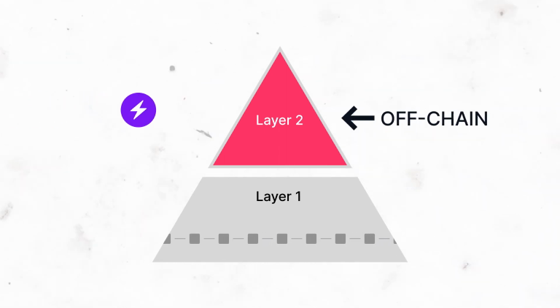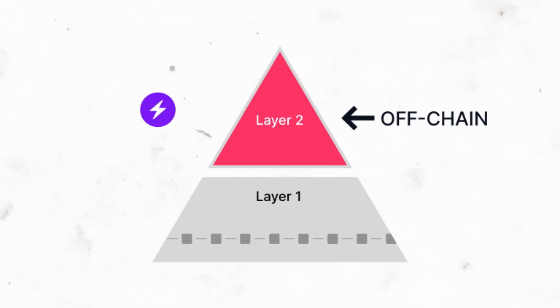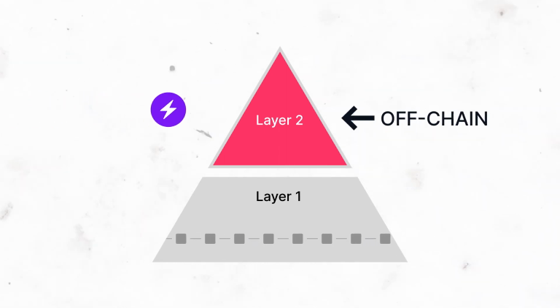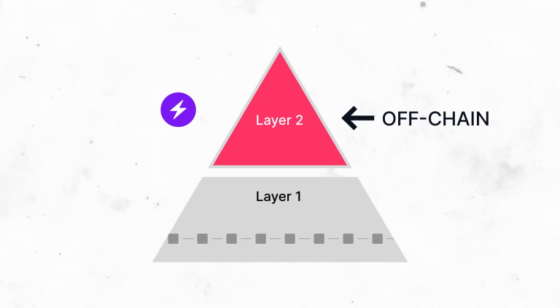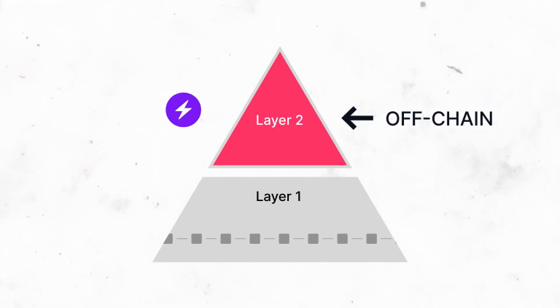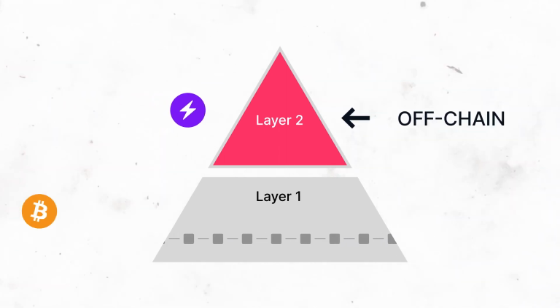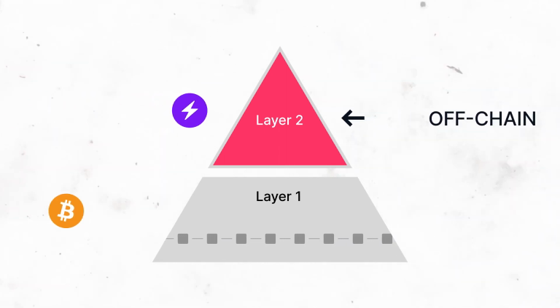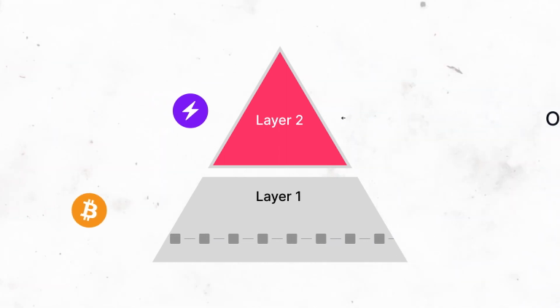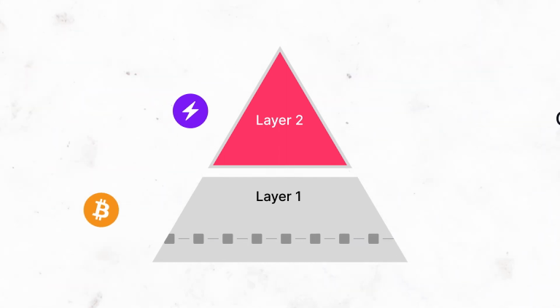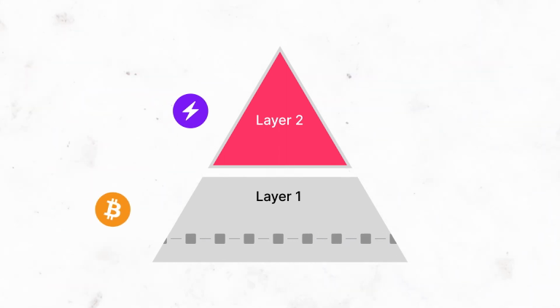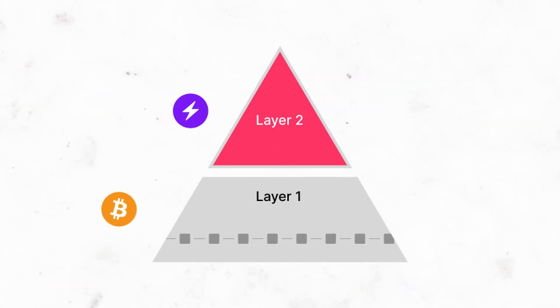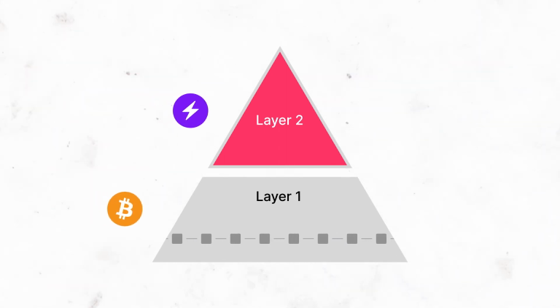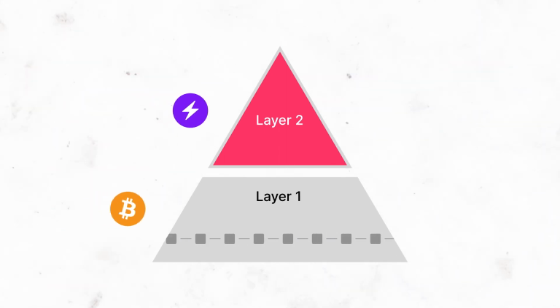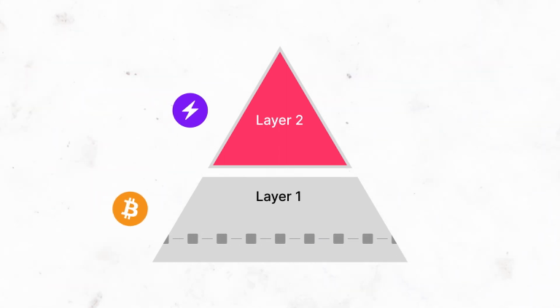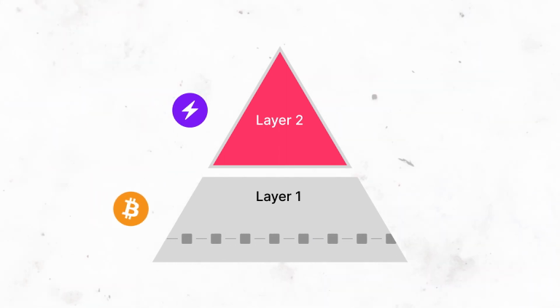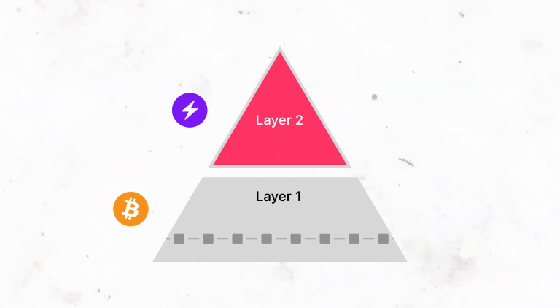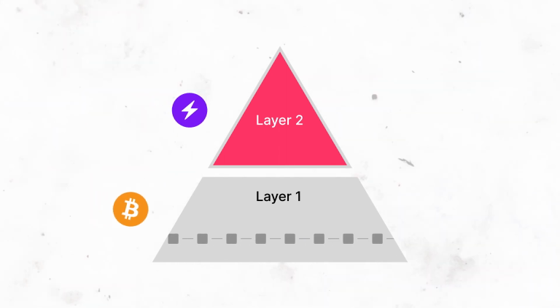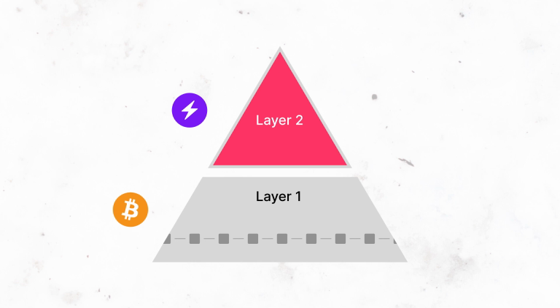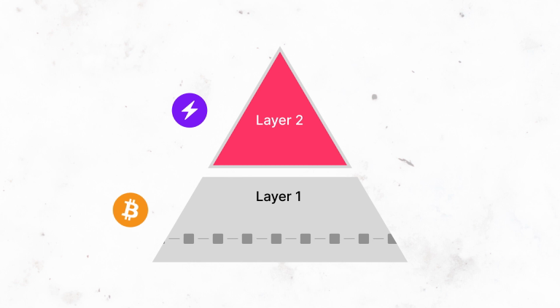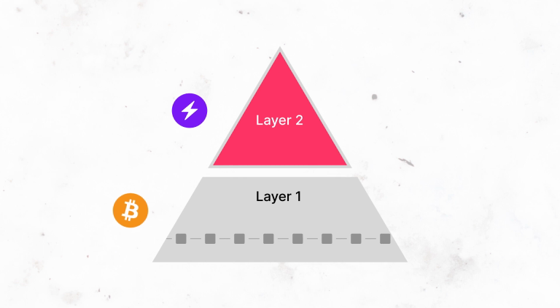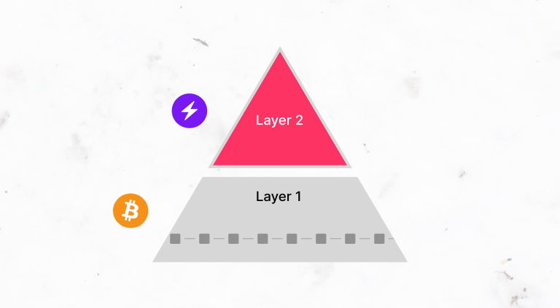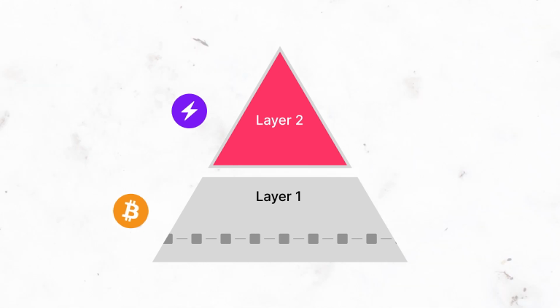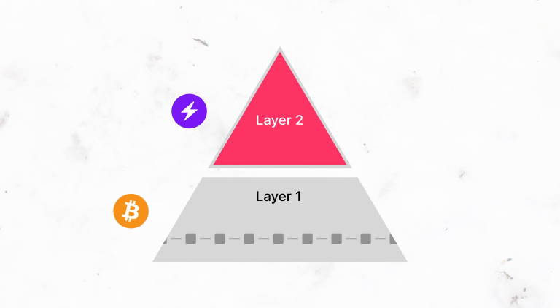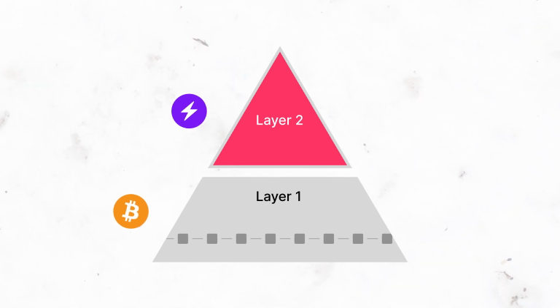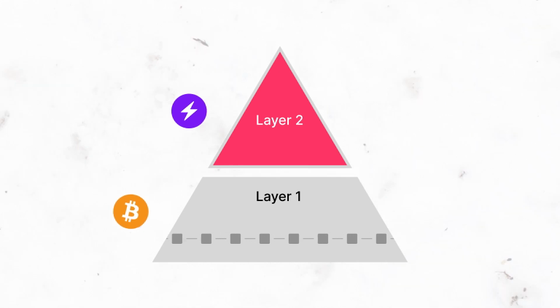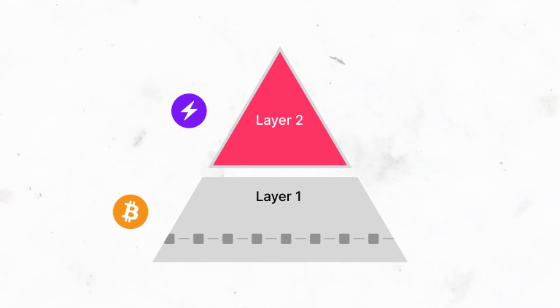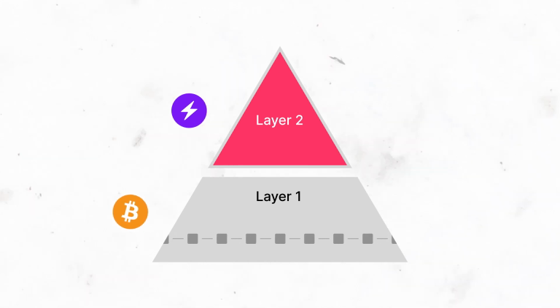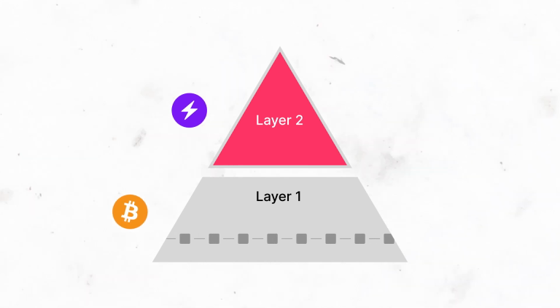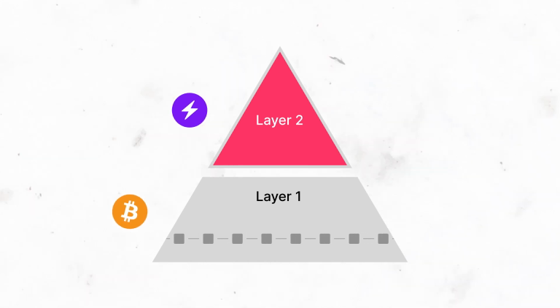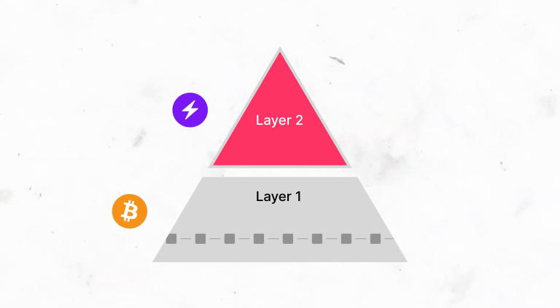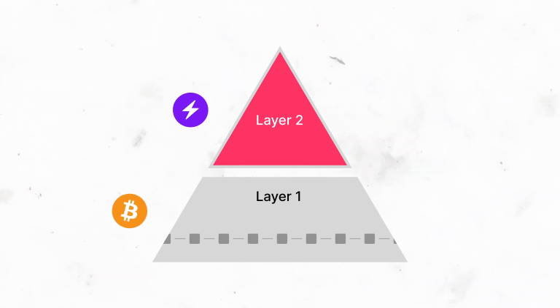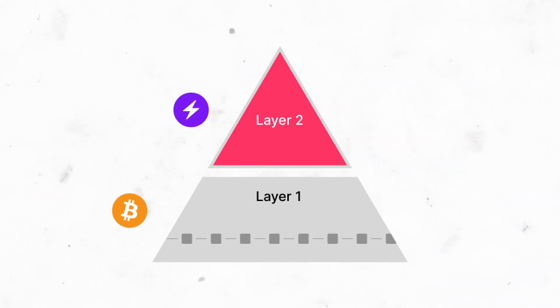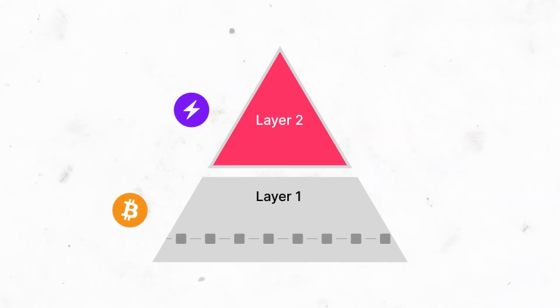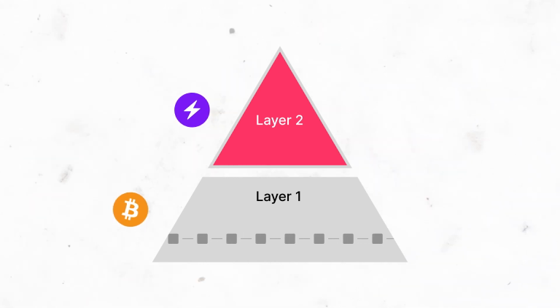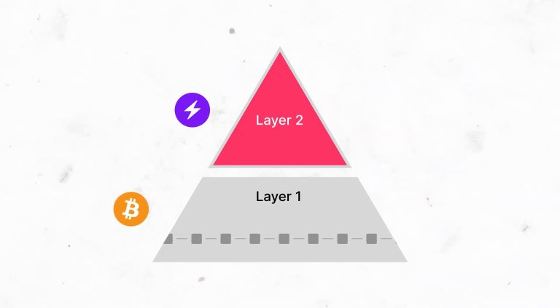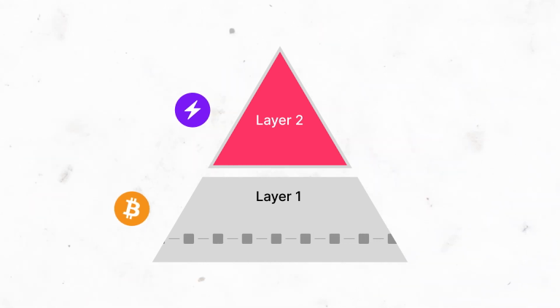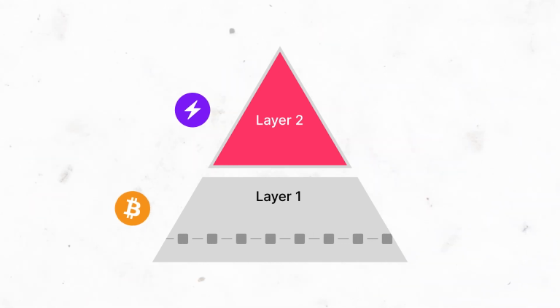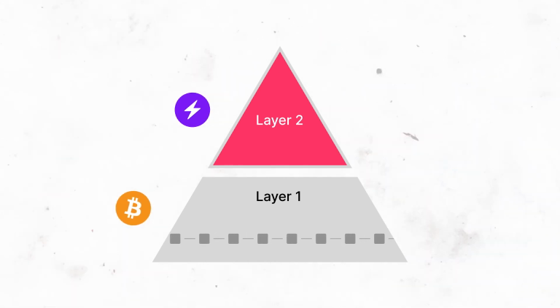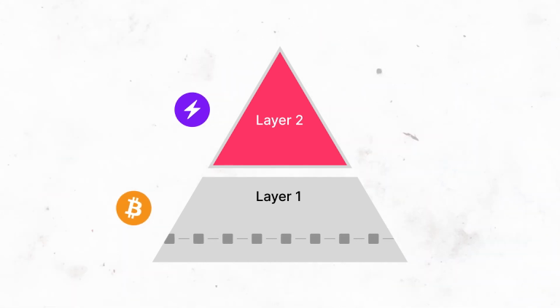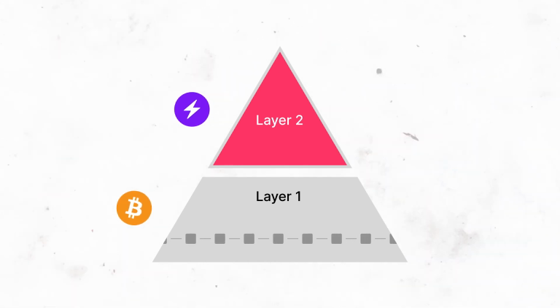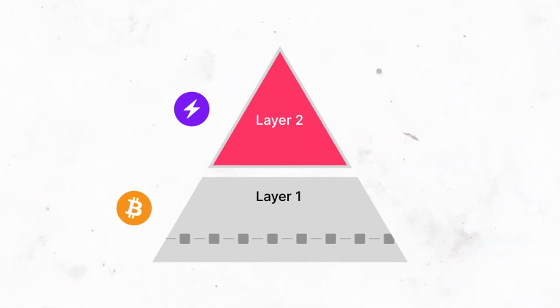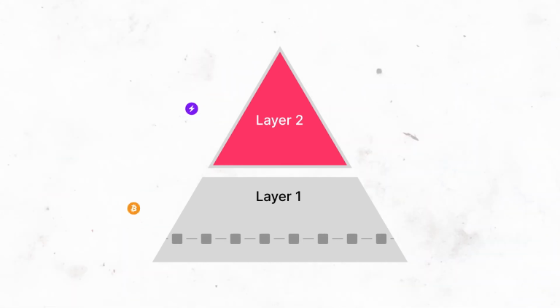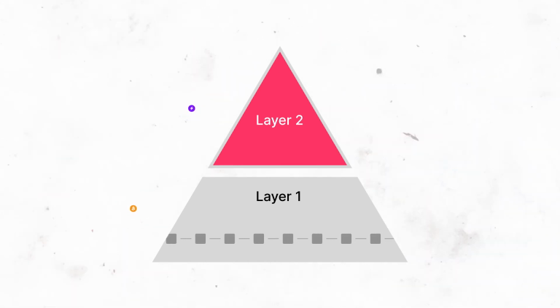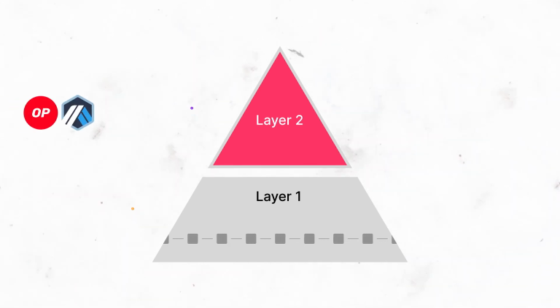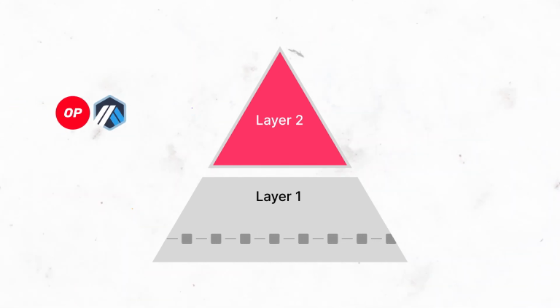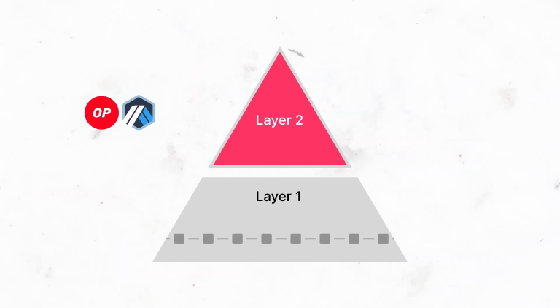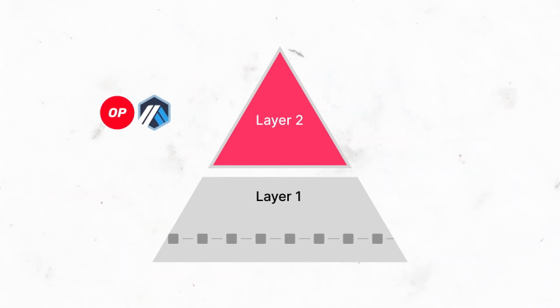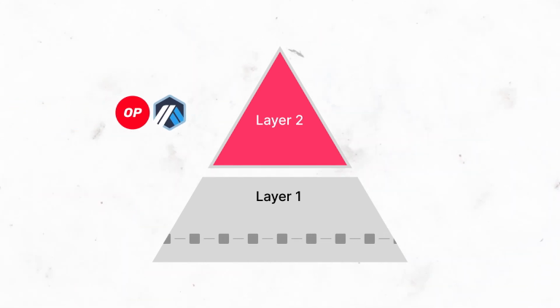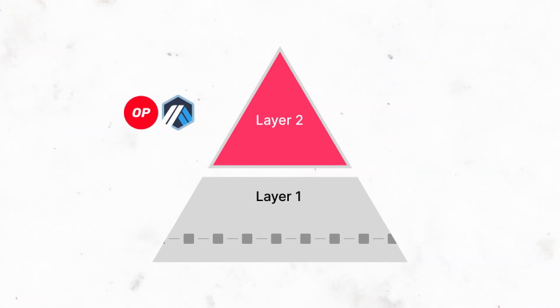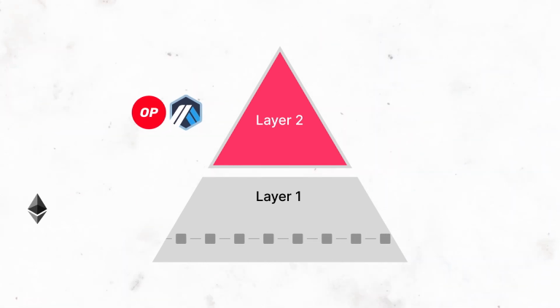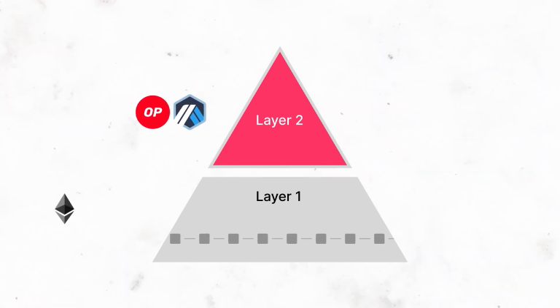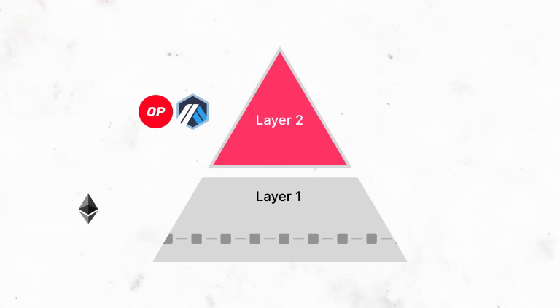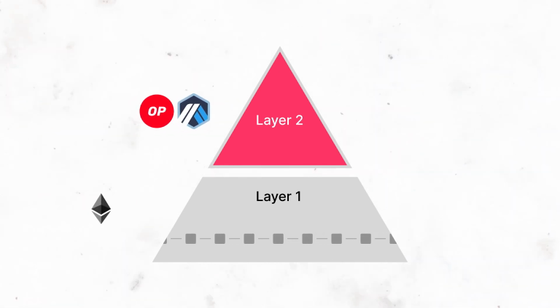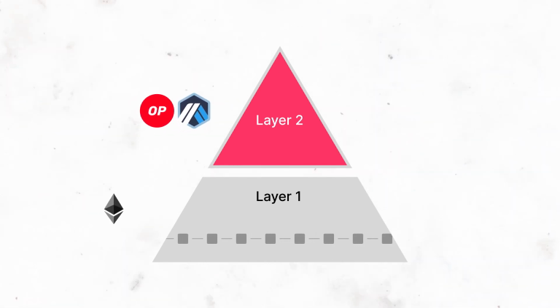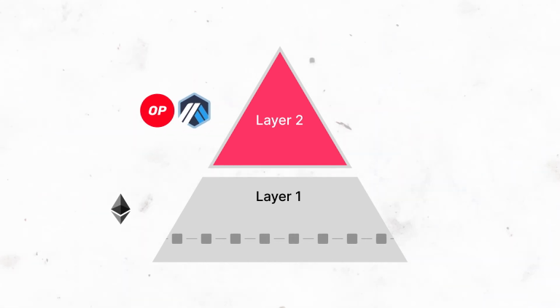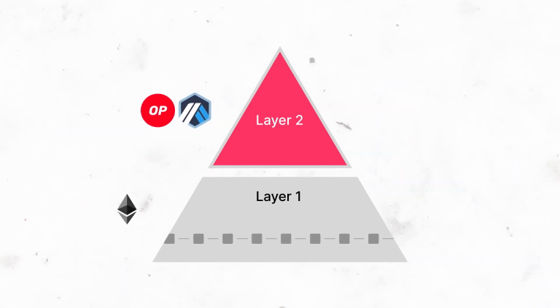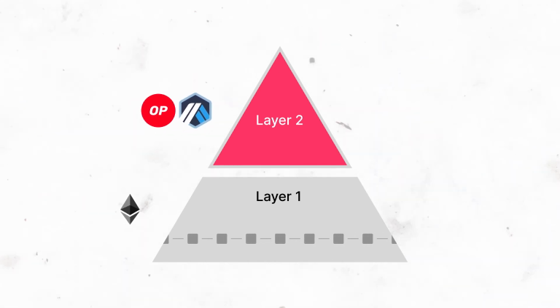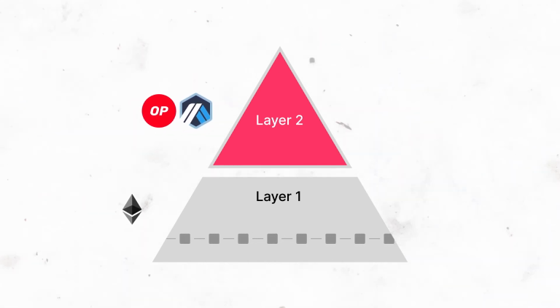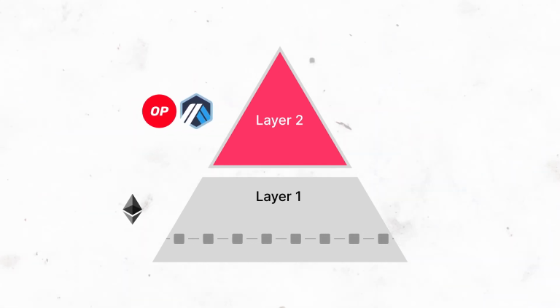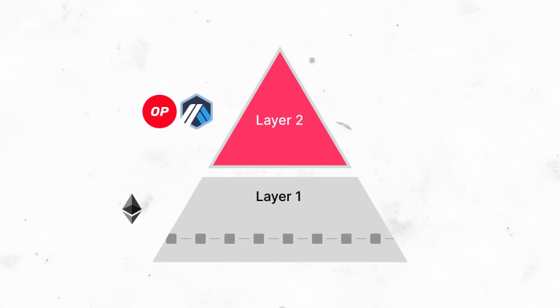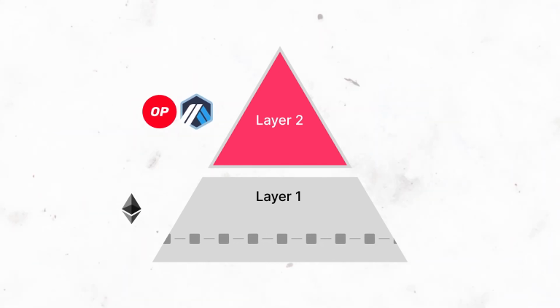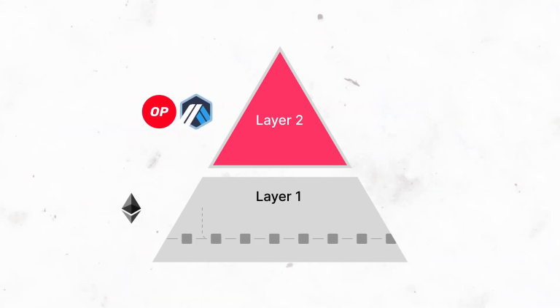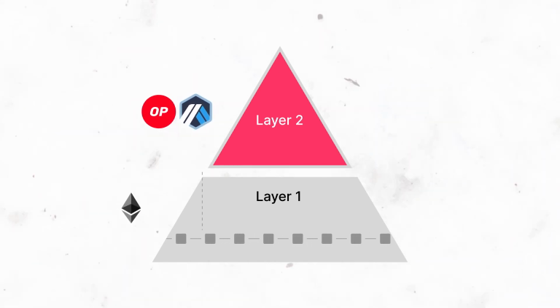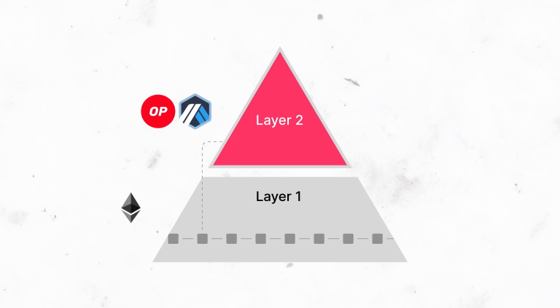Lightning Network, for example, is the L2 solution to Bitcoin's scalability issues, while rollups are believed to be the holy grail for Ethereum.